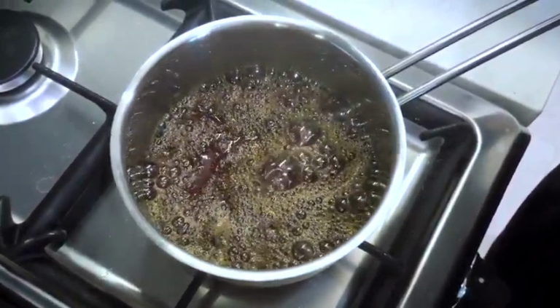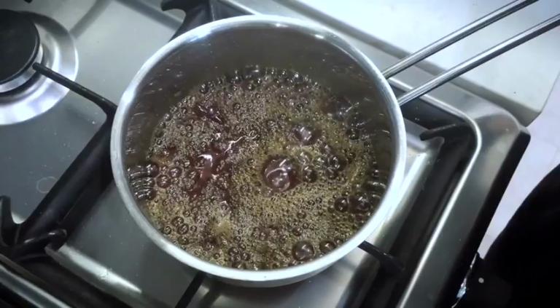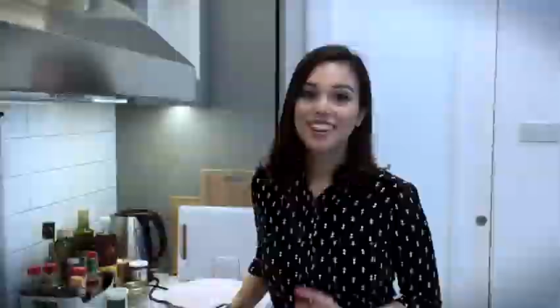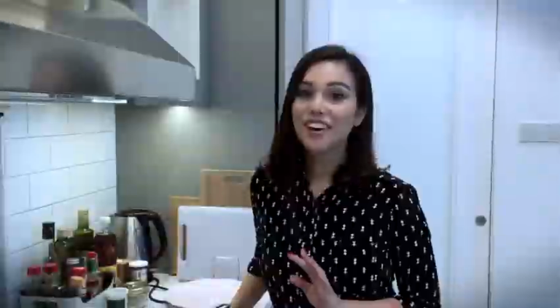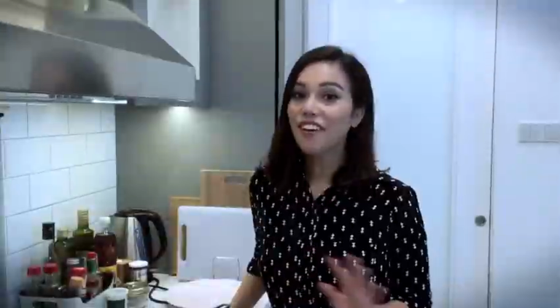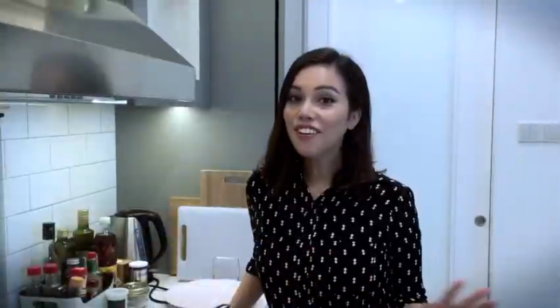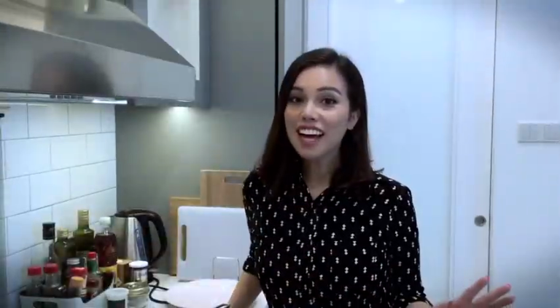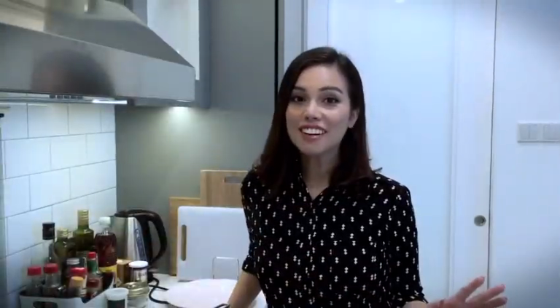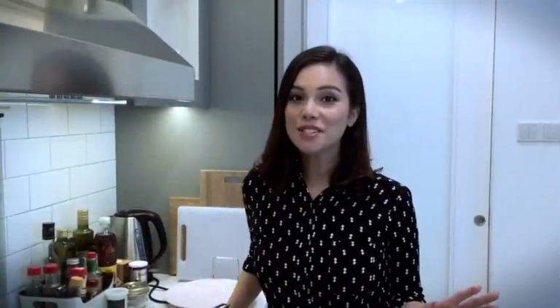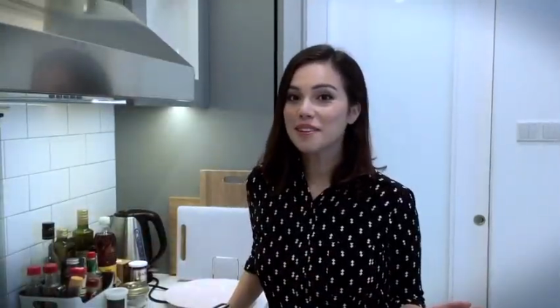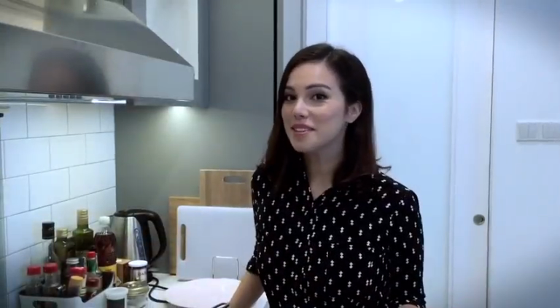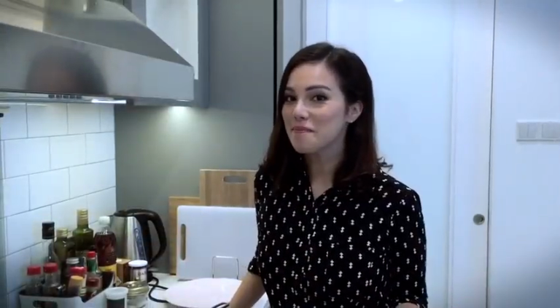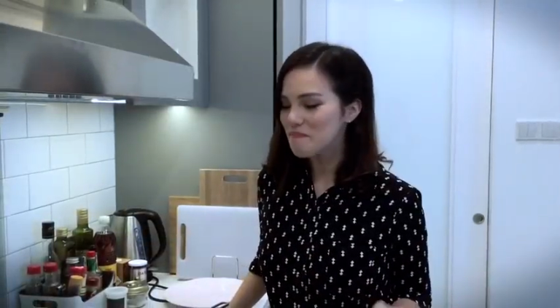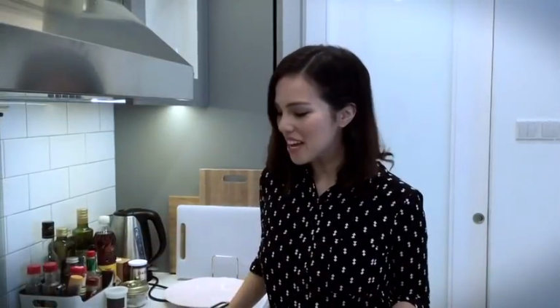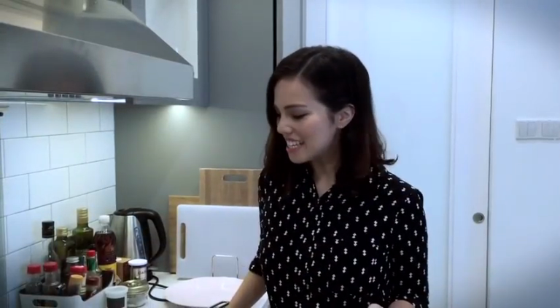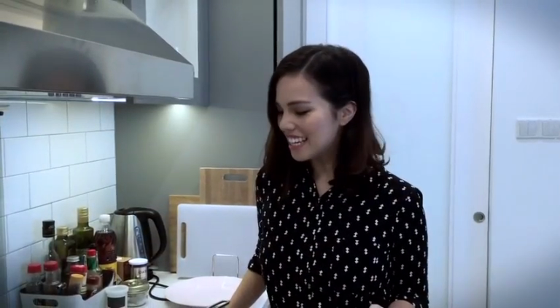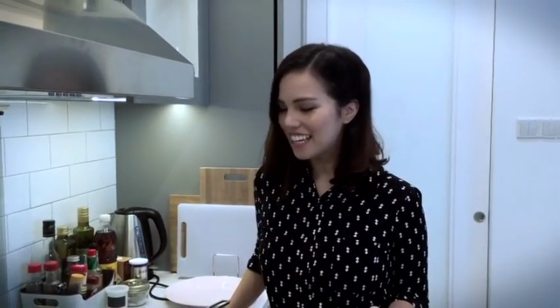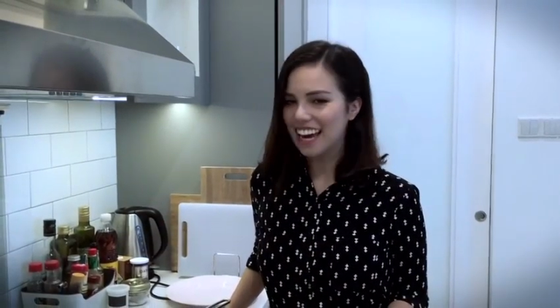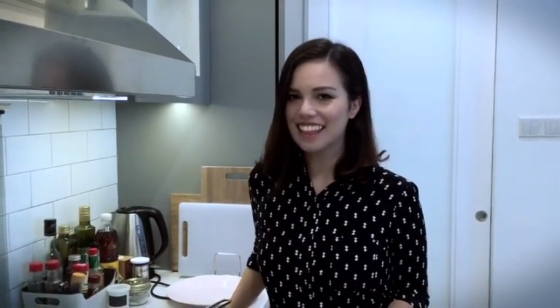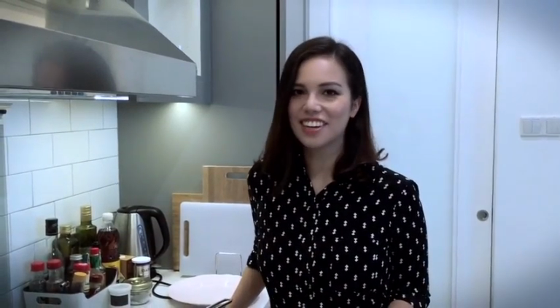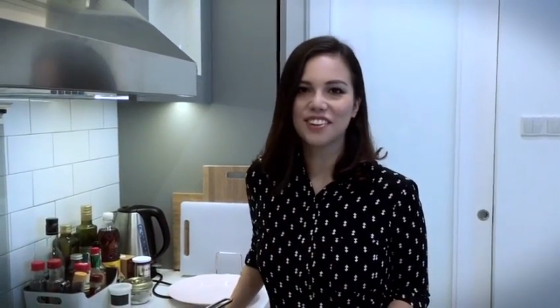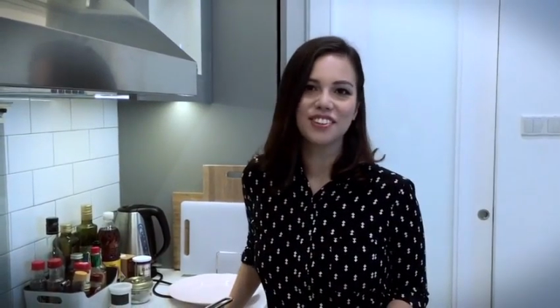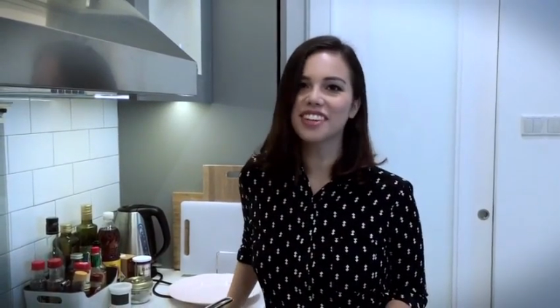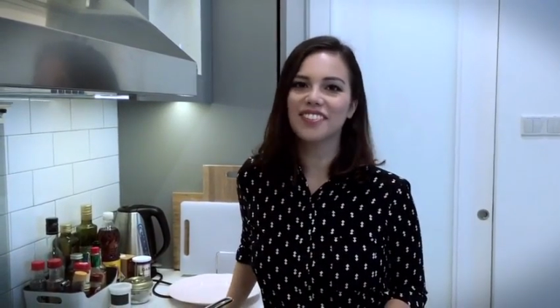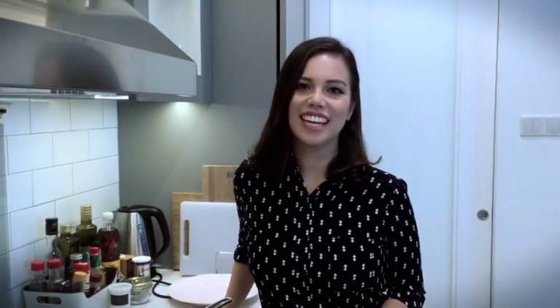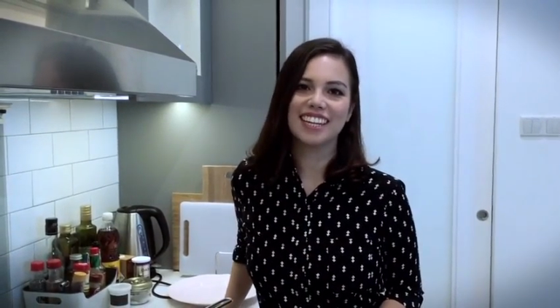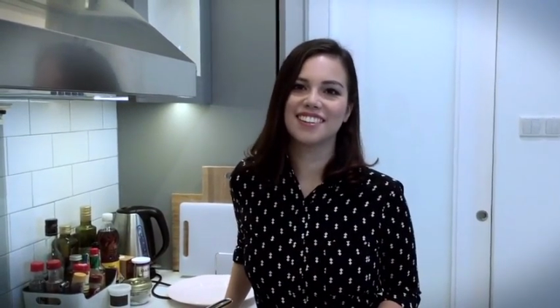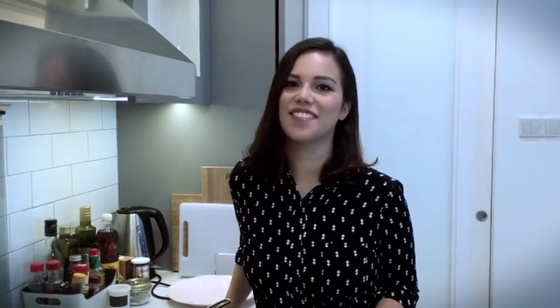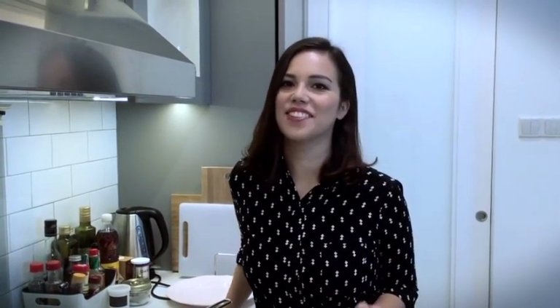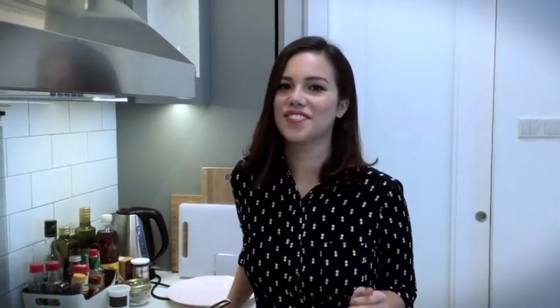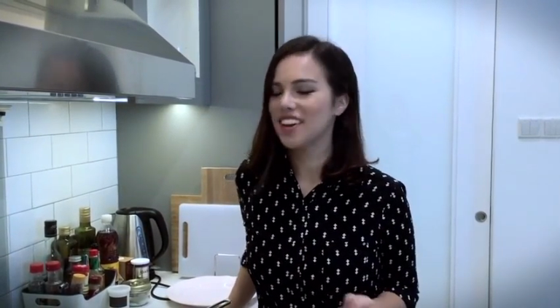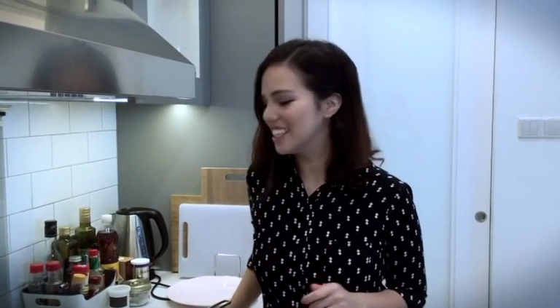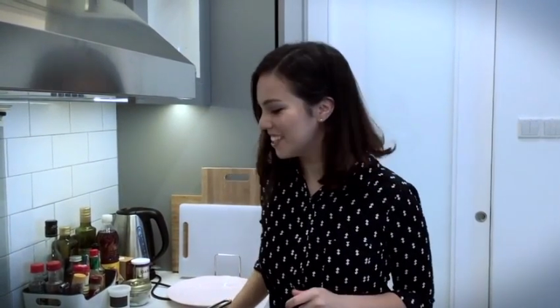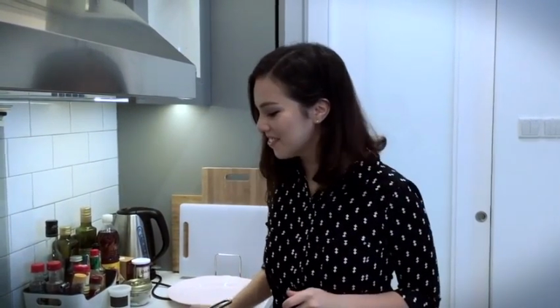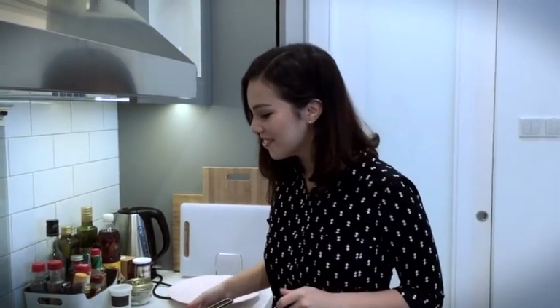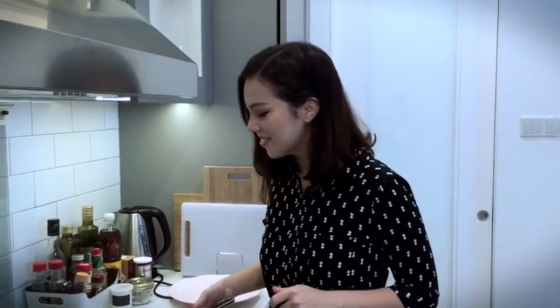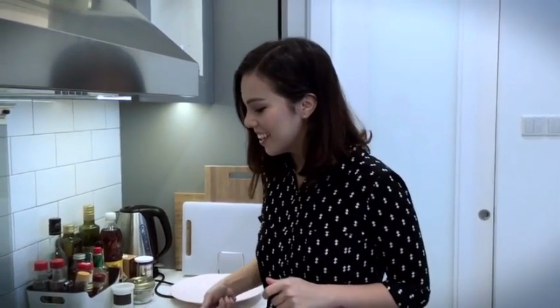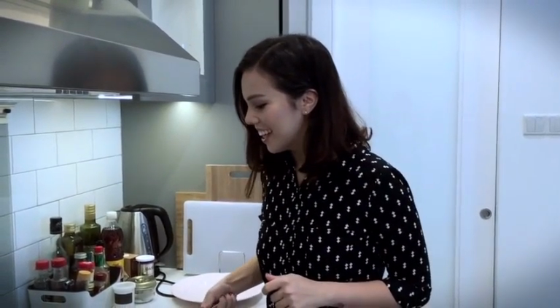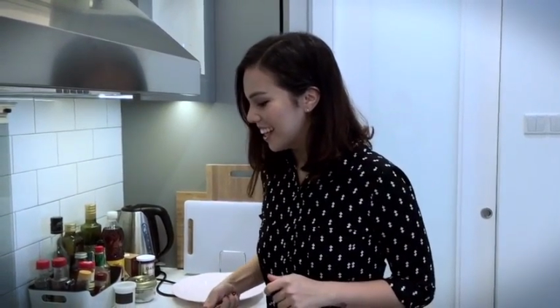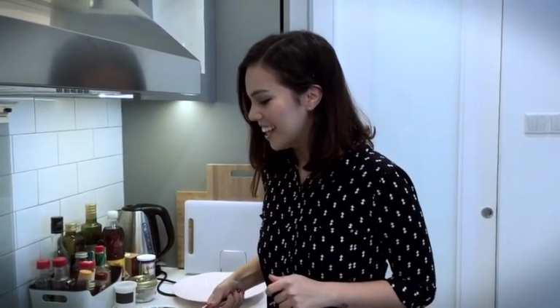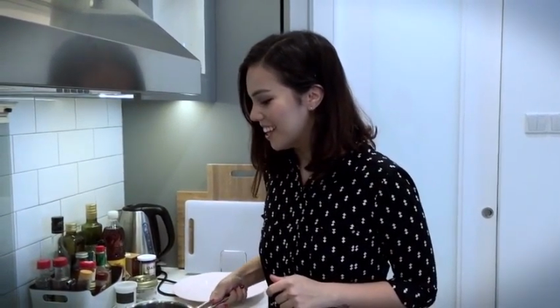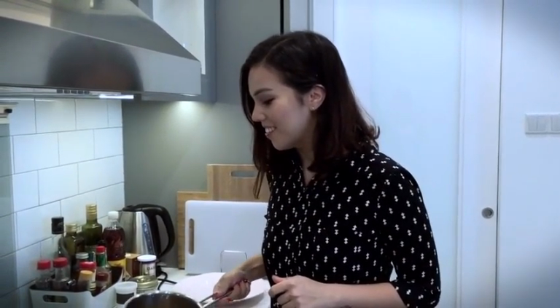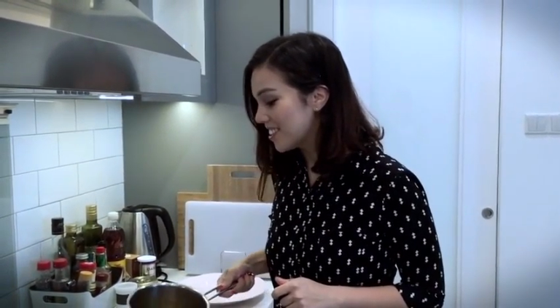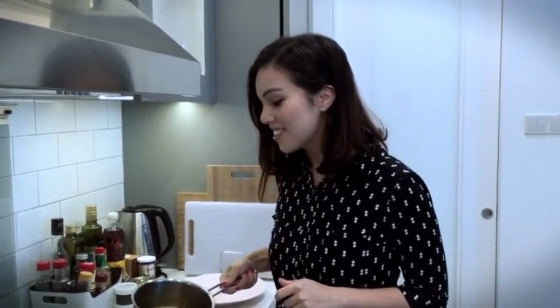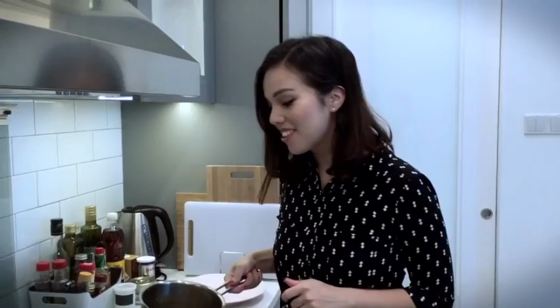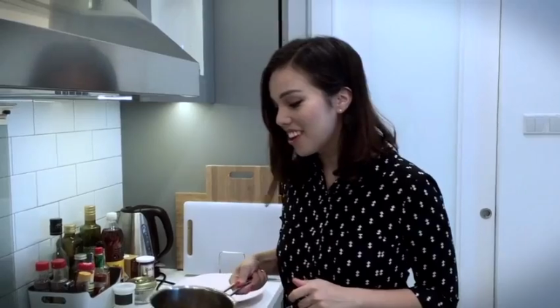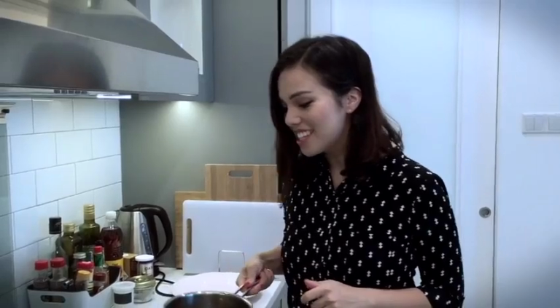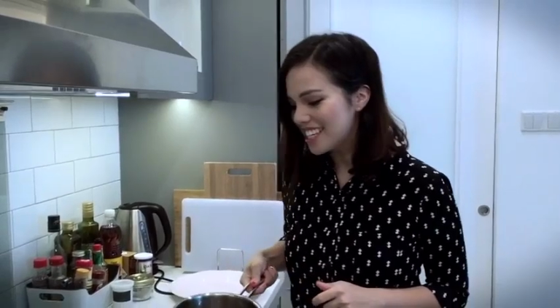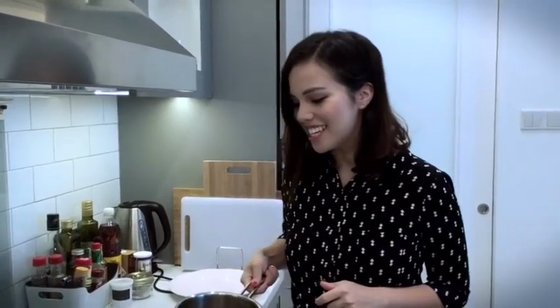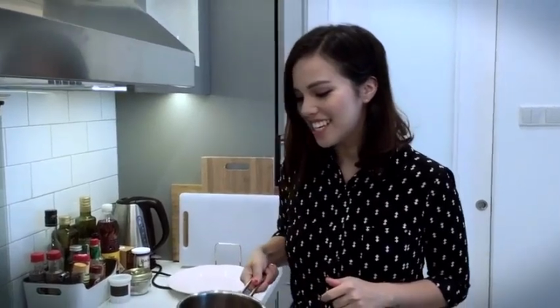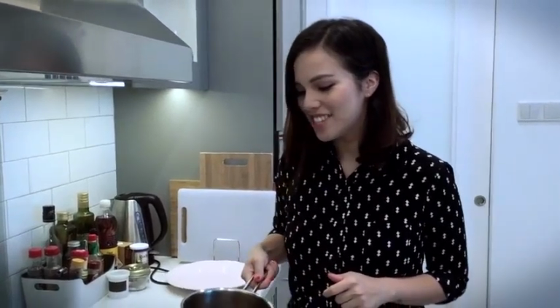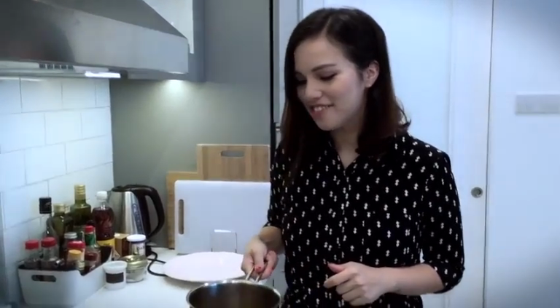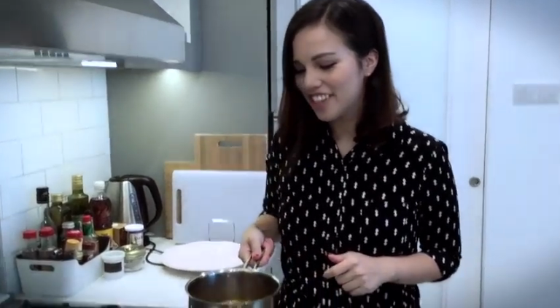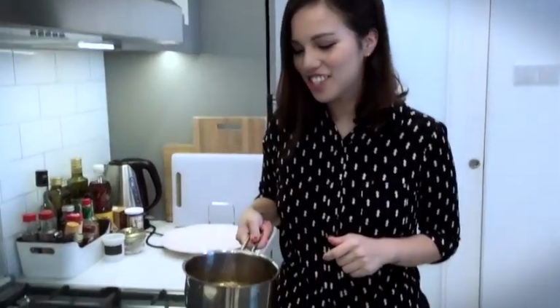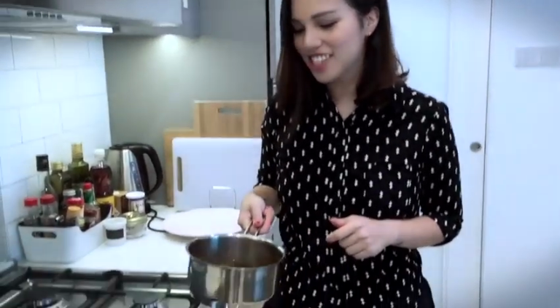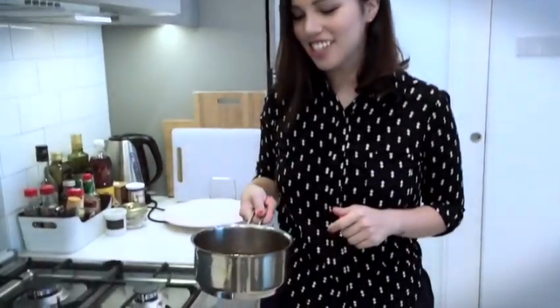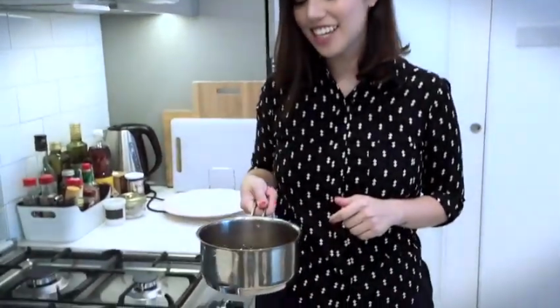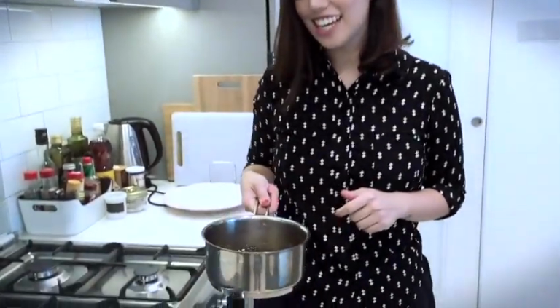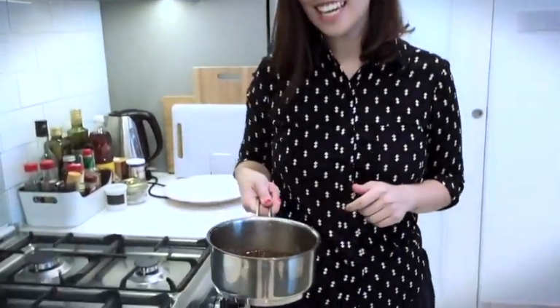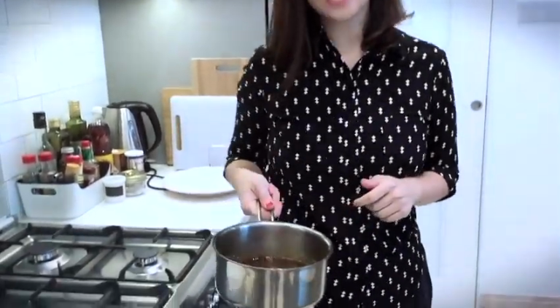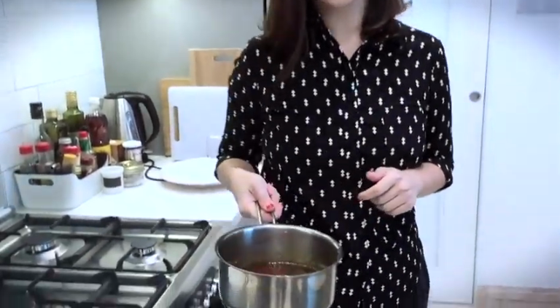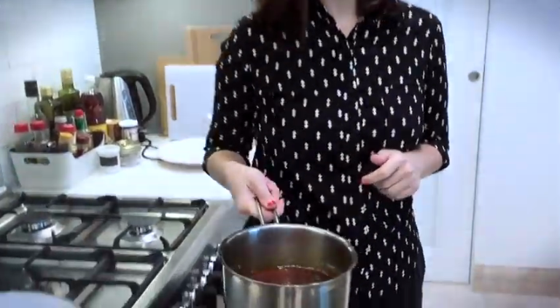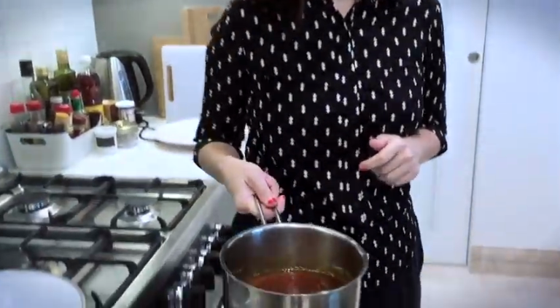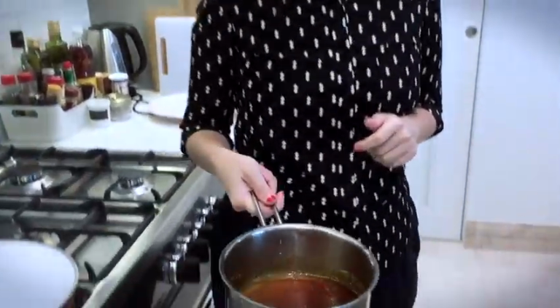The whole house smells amazing. I think our gula malaka syrup is ready — it's glossy, it's fudgy, it's delicious.